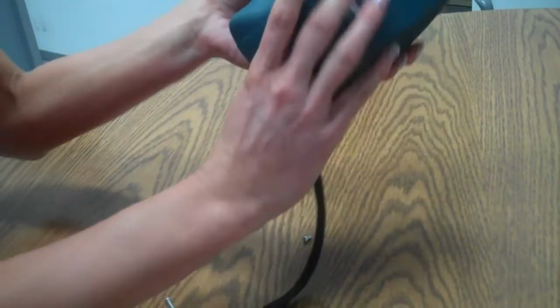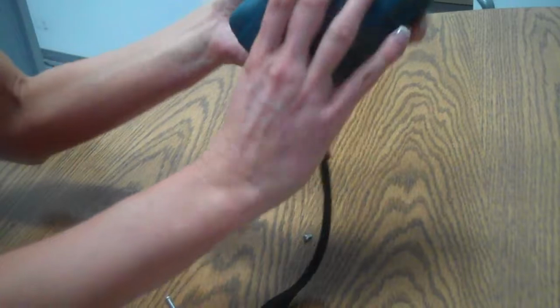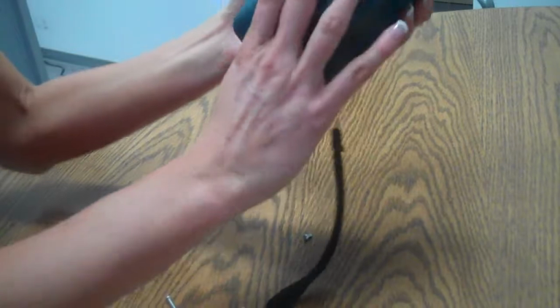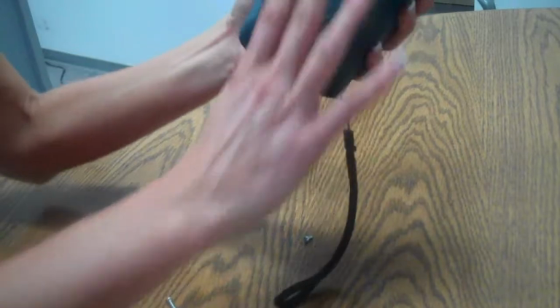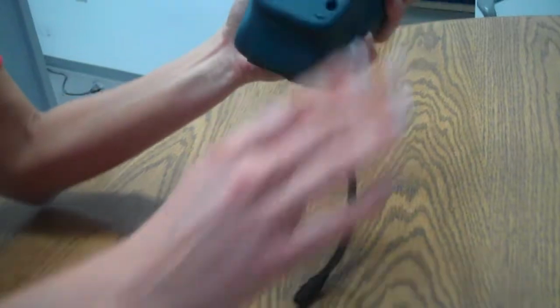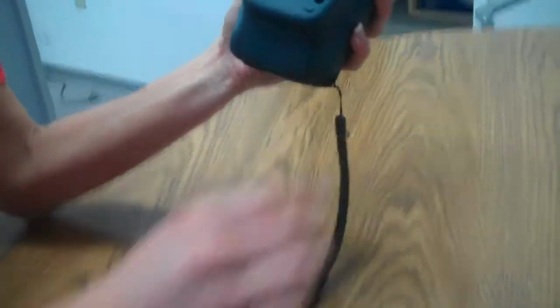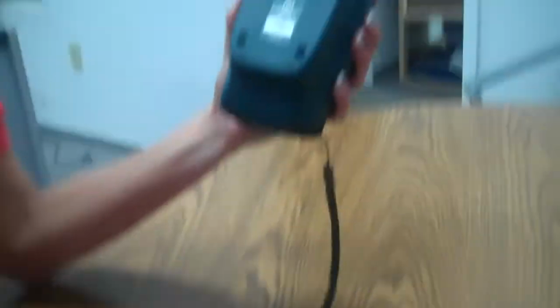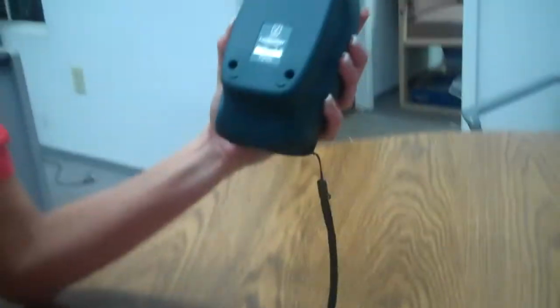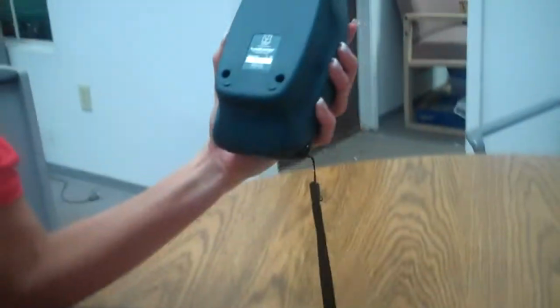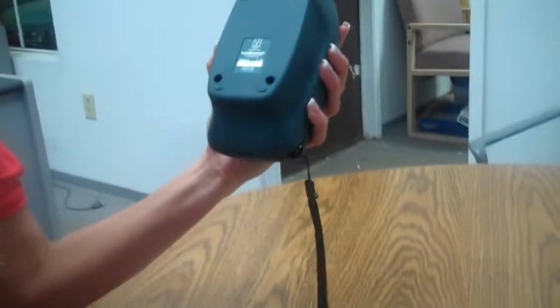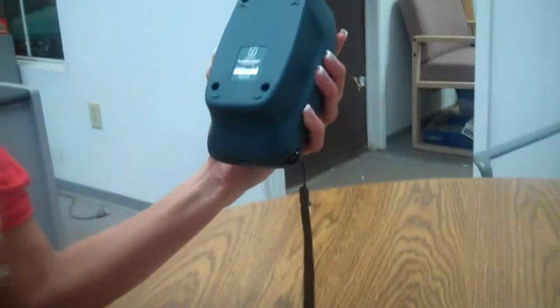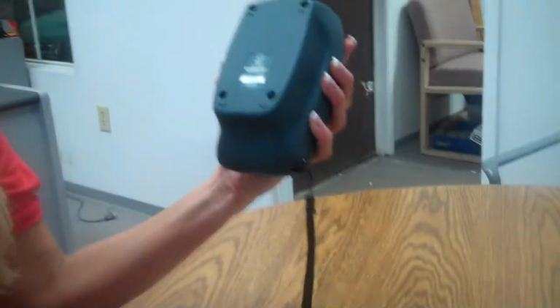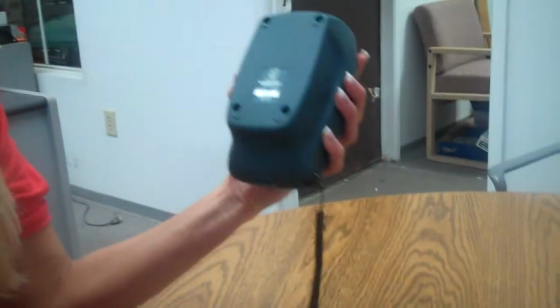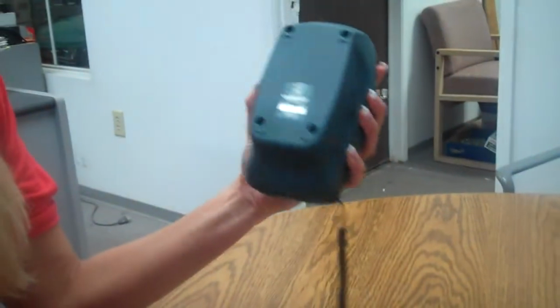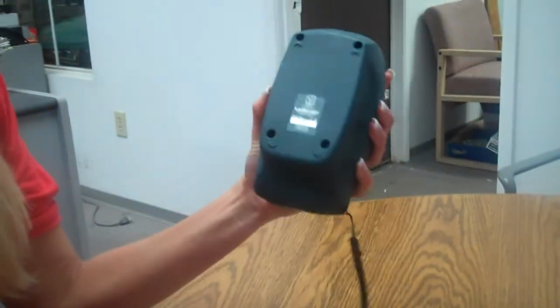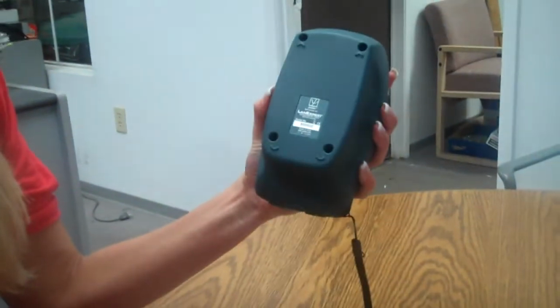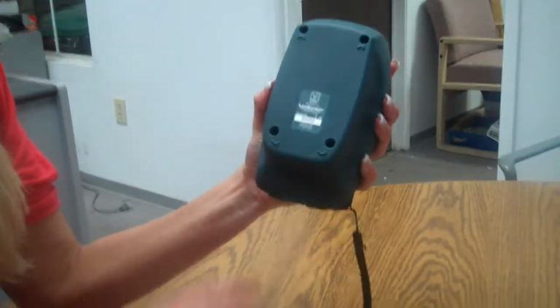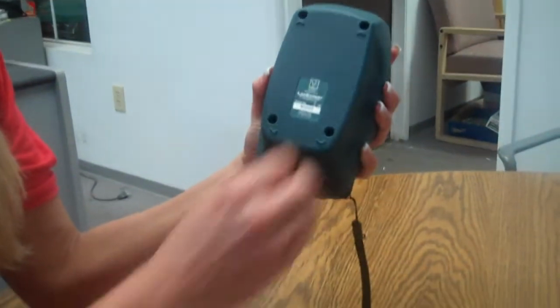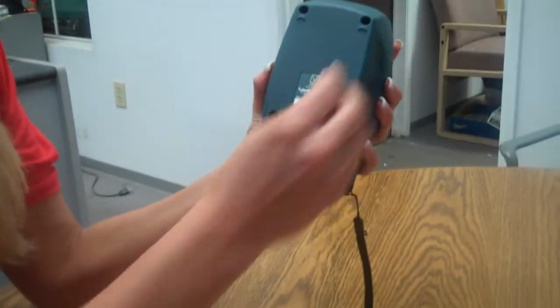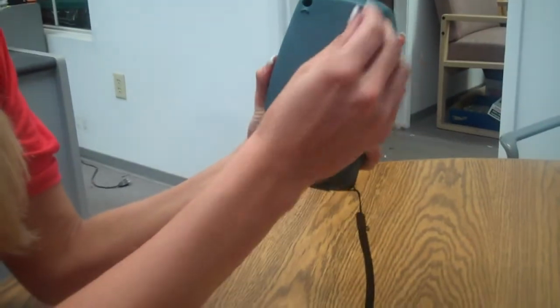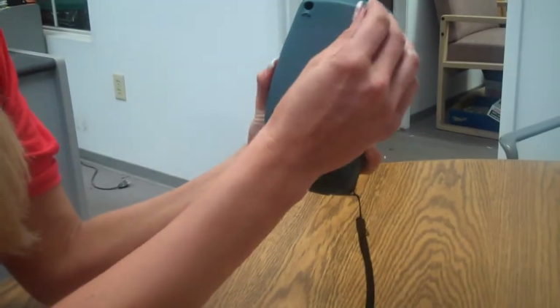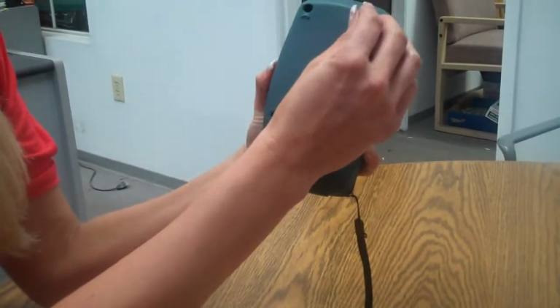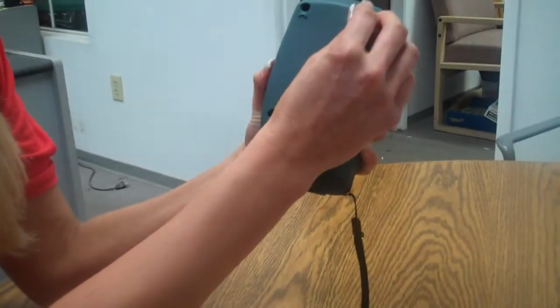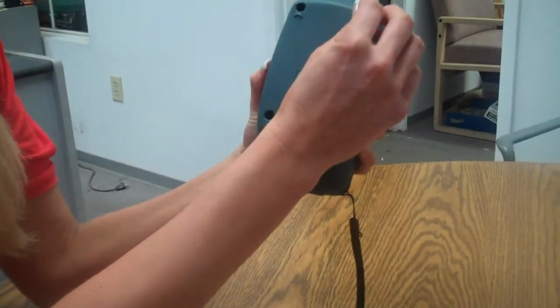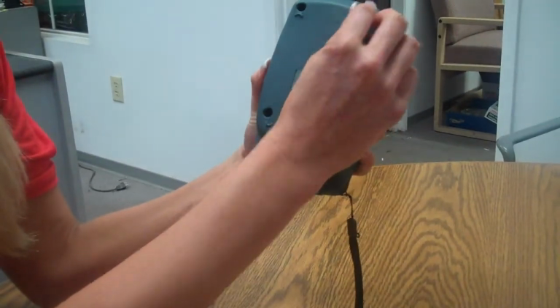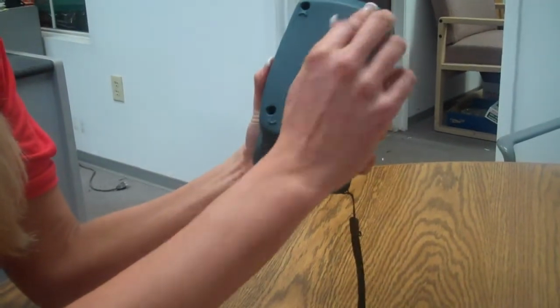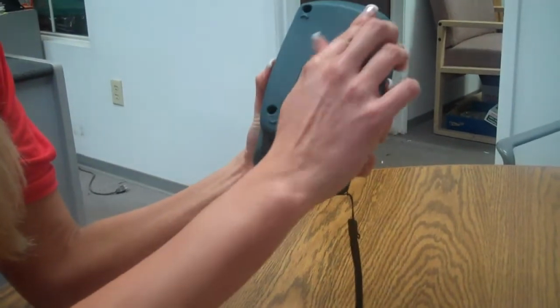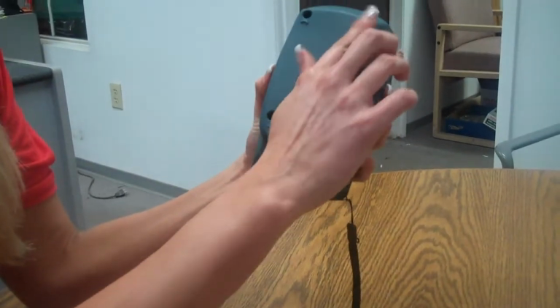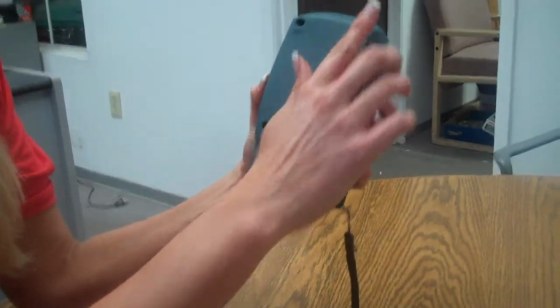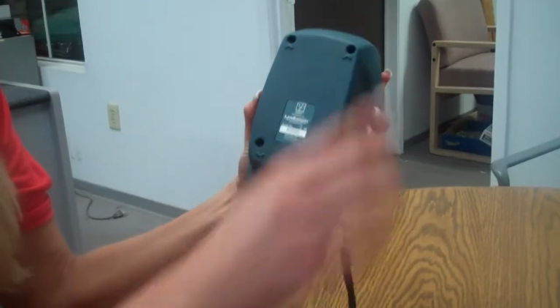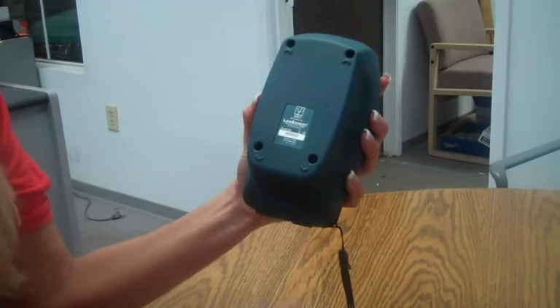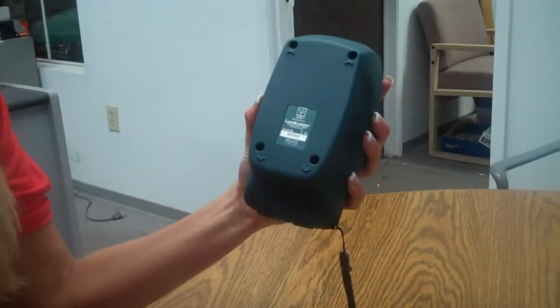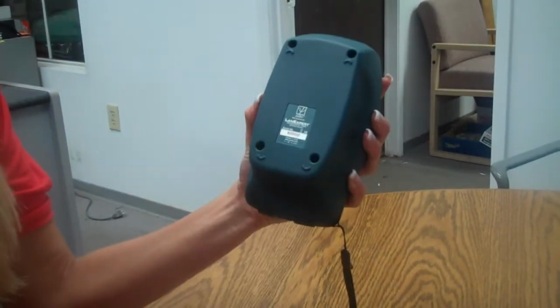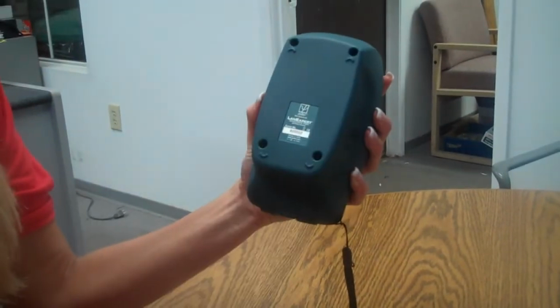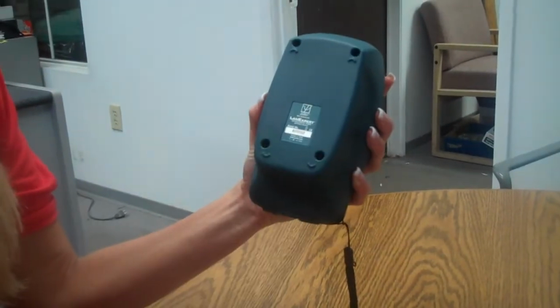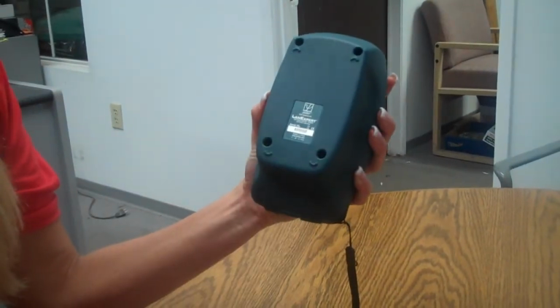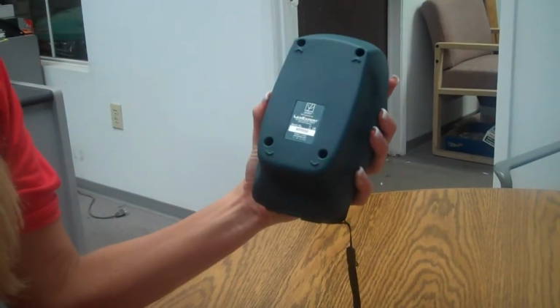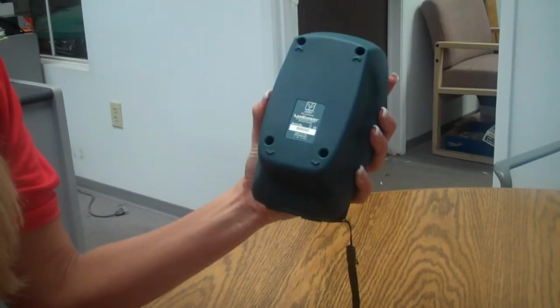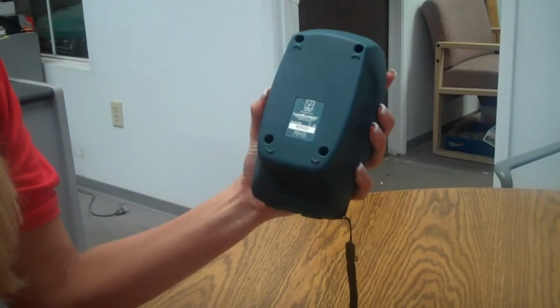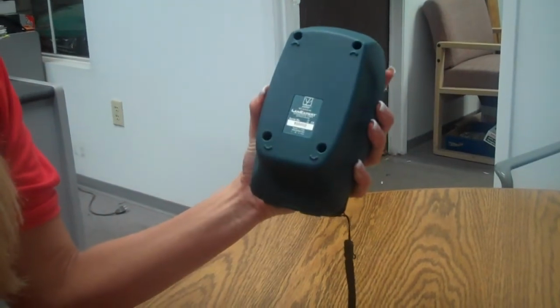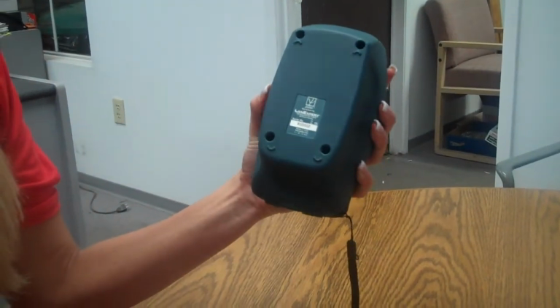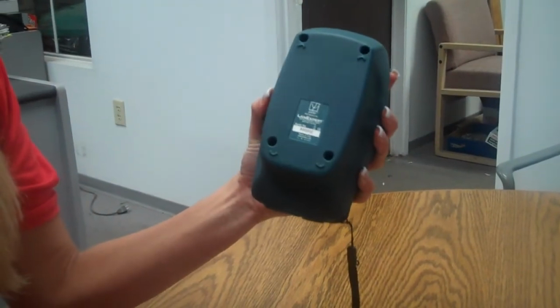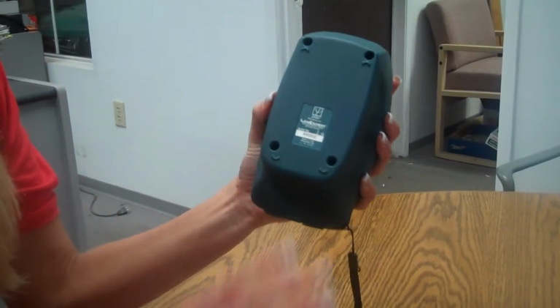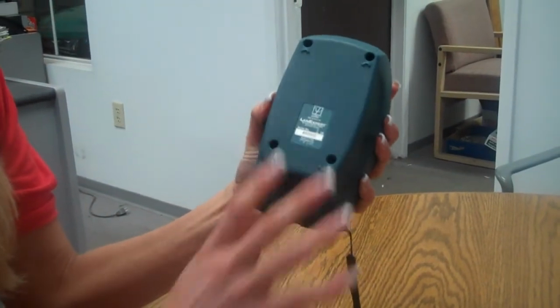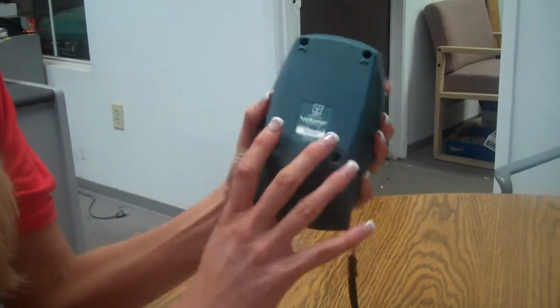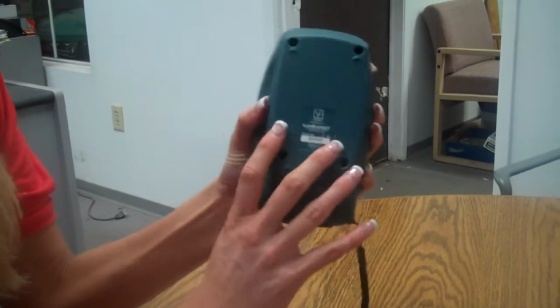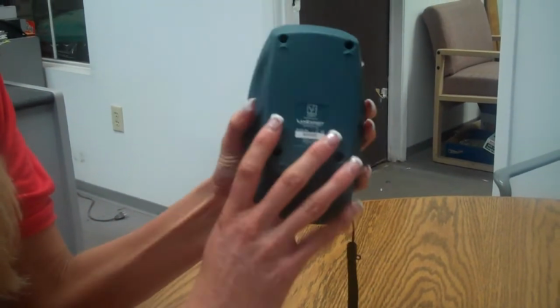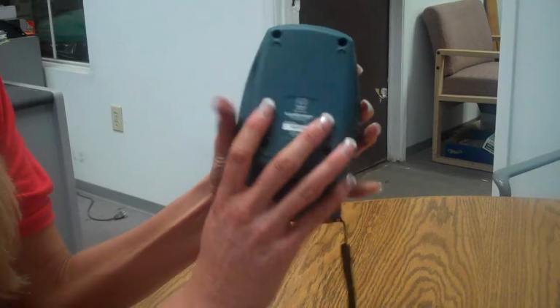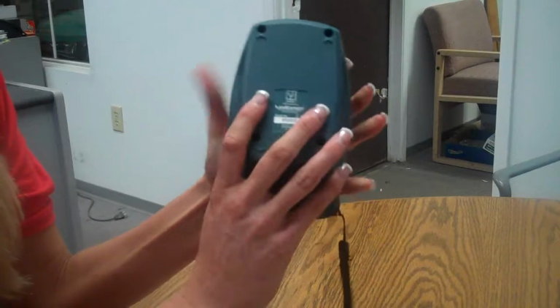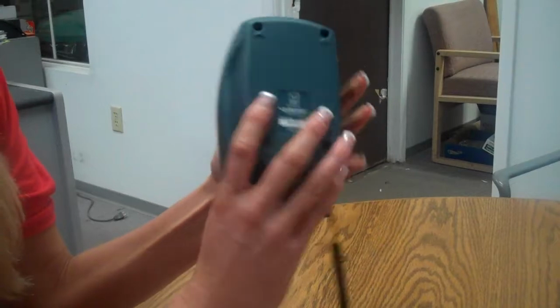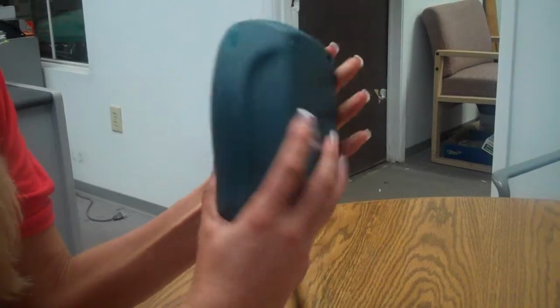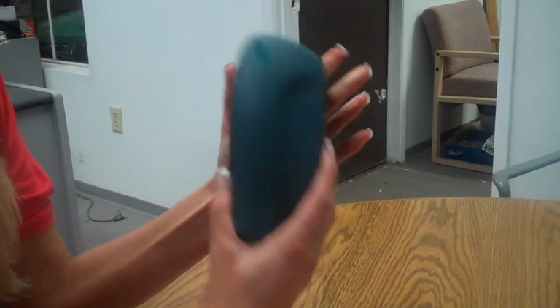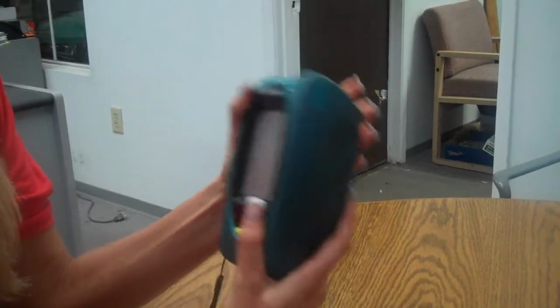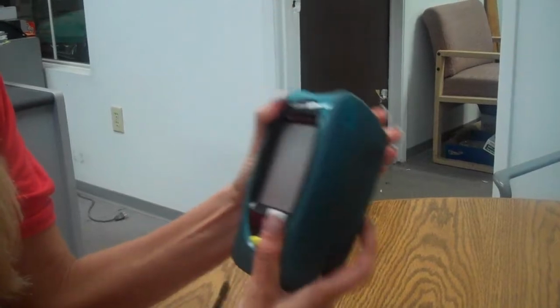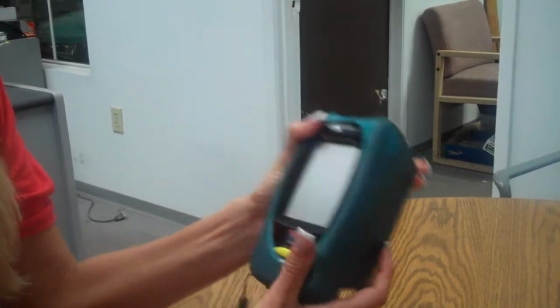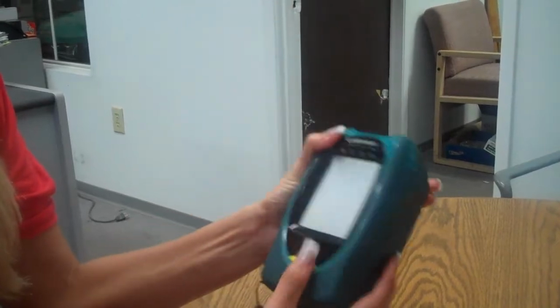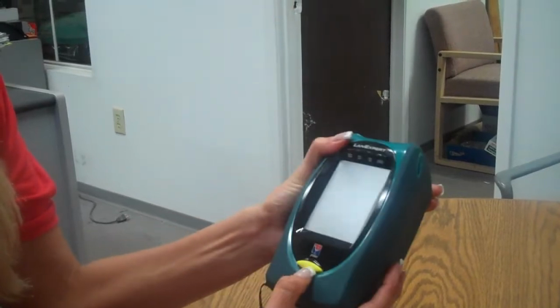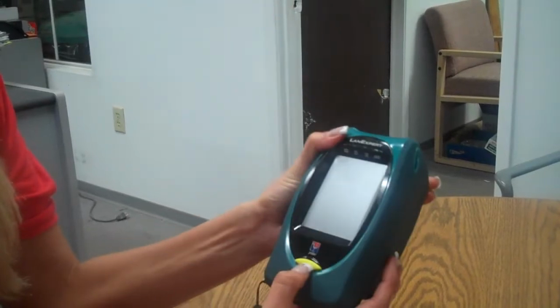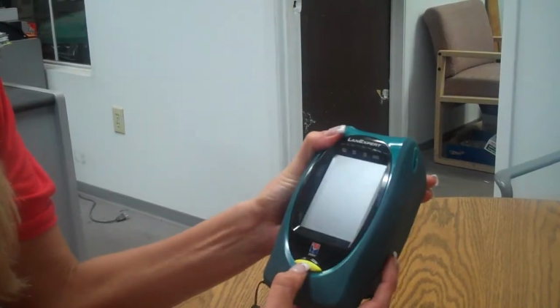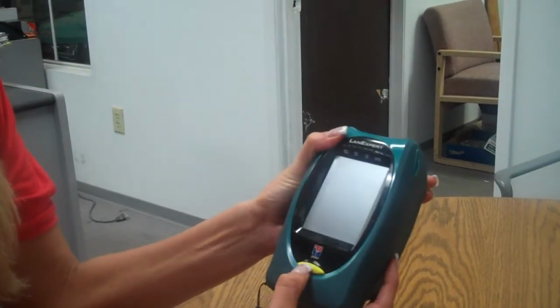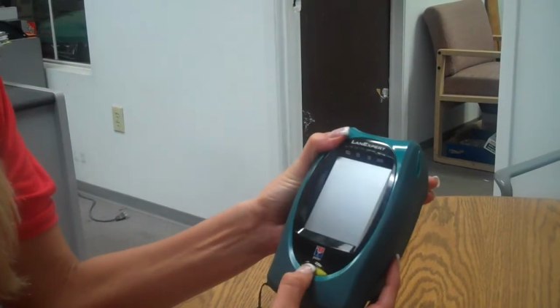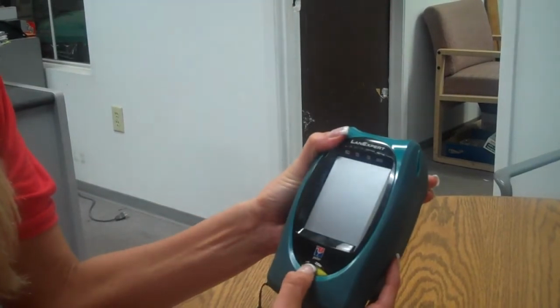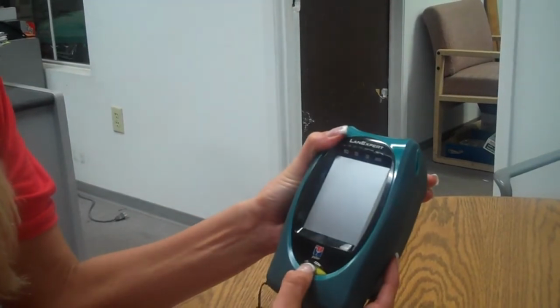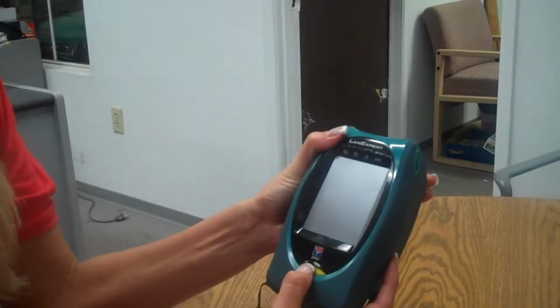Place your four screws back in the top. Once you're done with that, you have your working LanXpert.